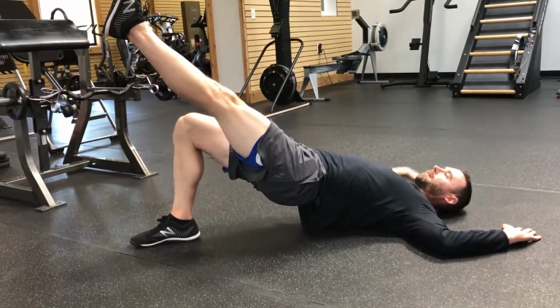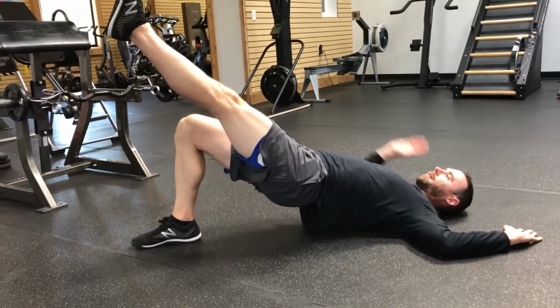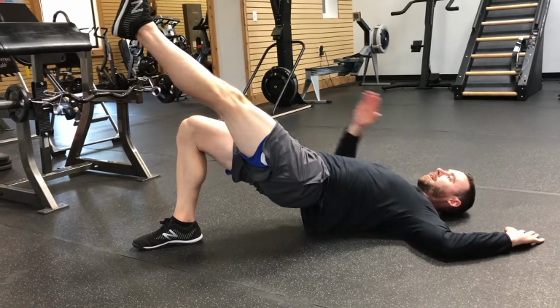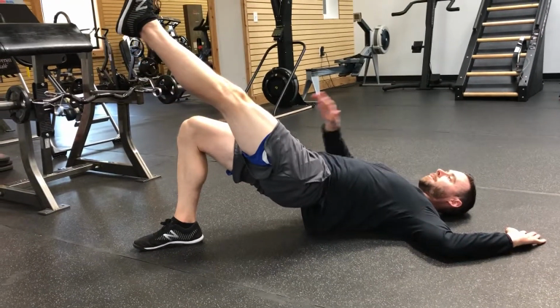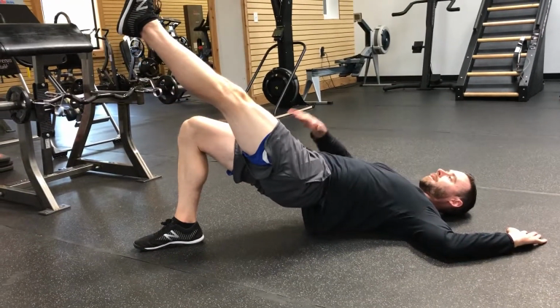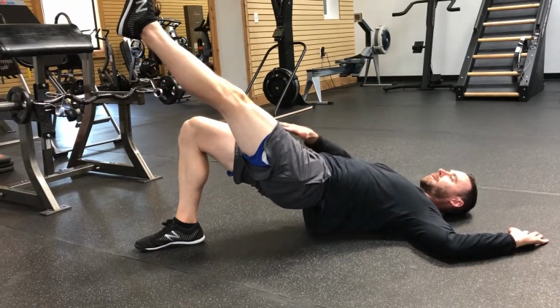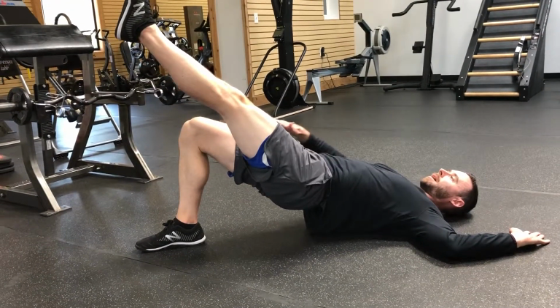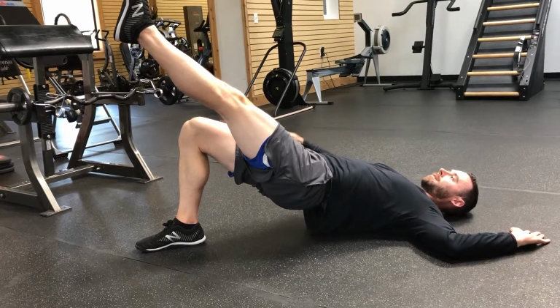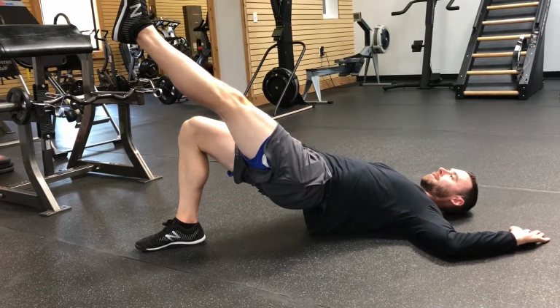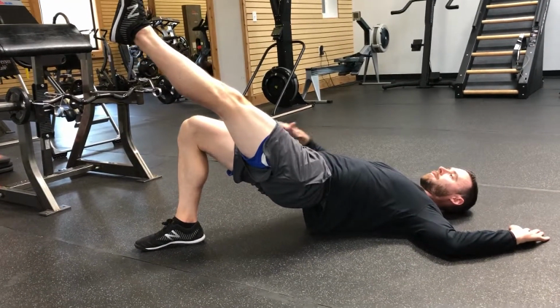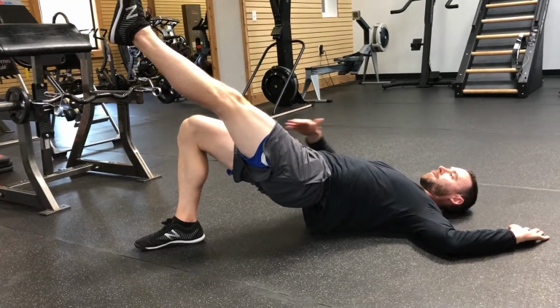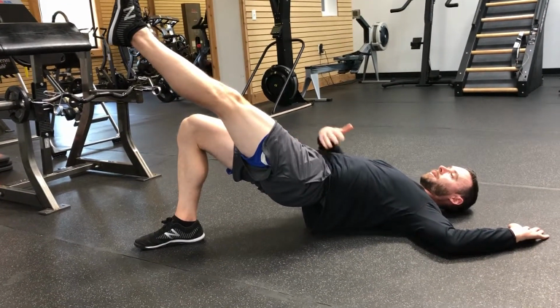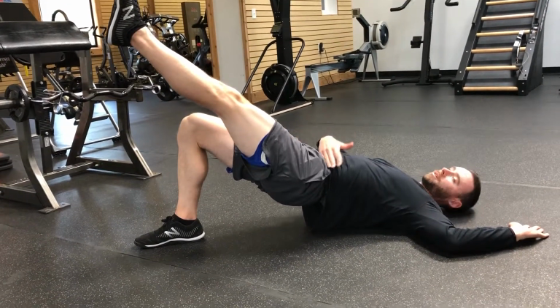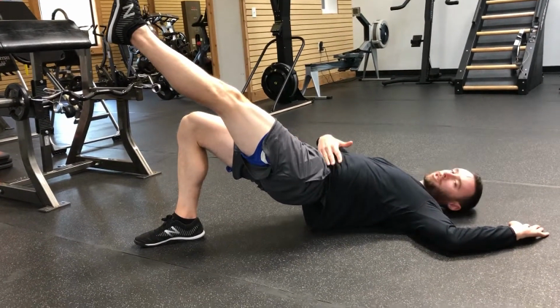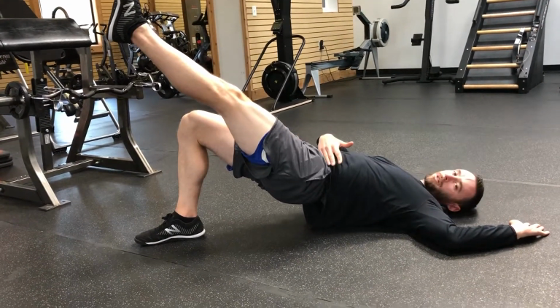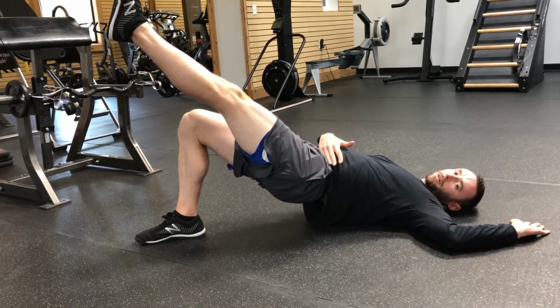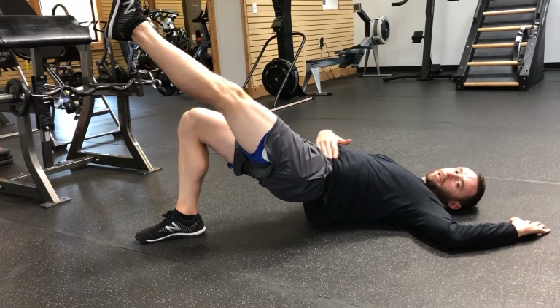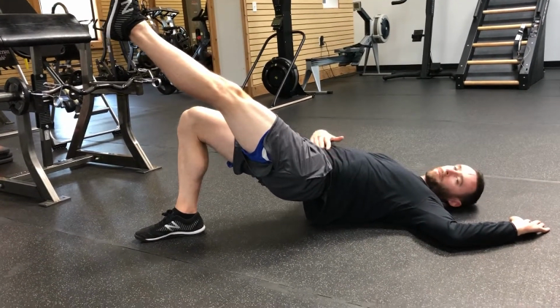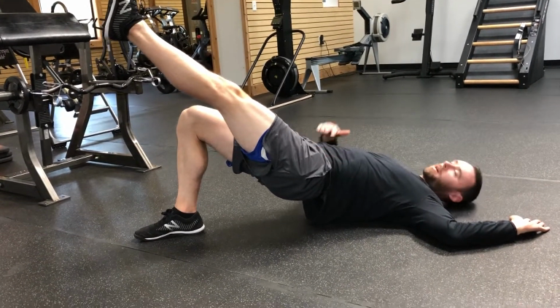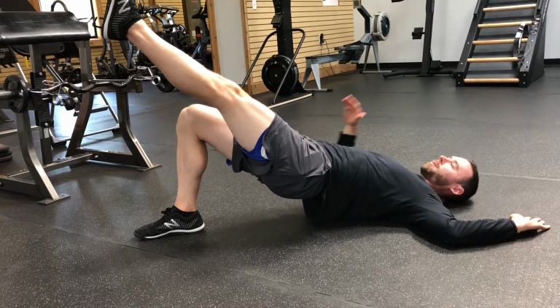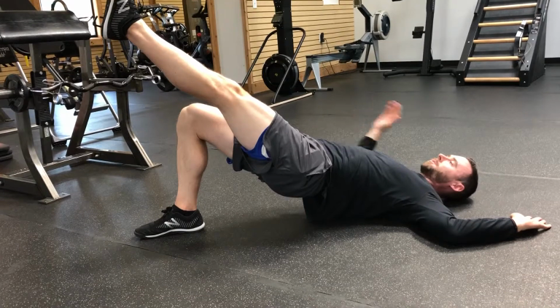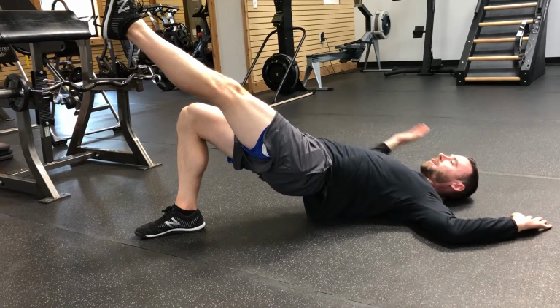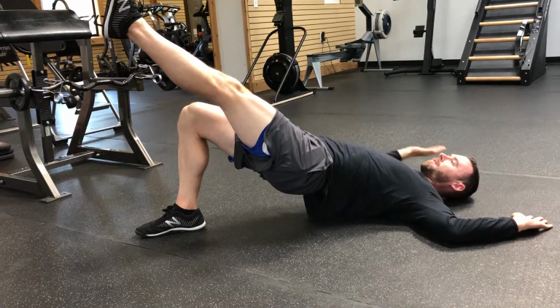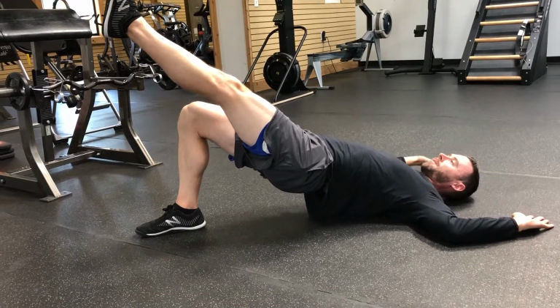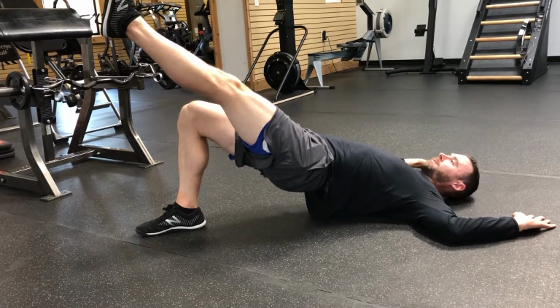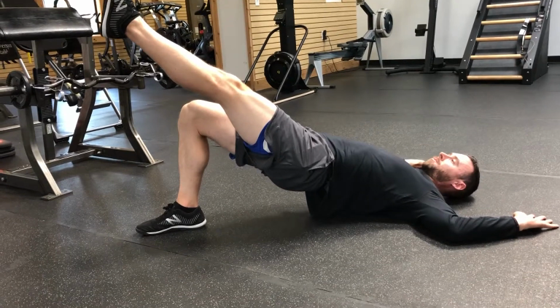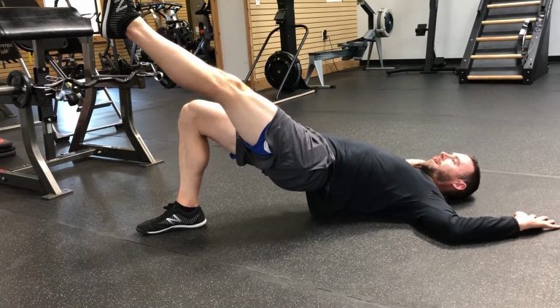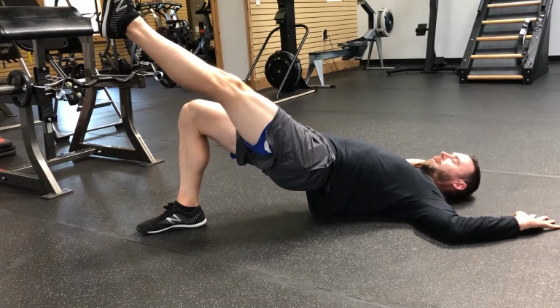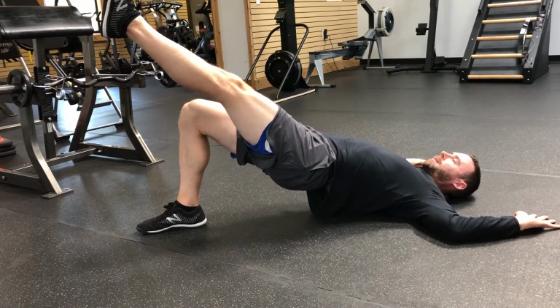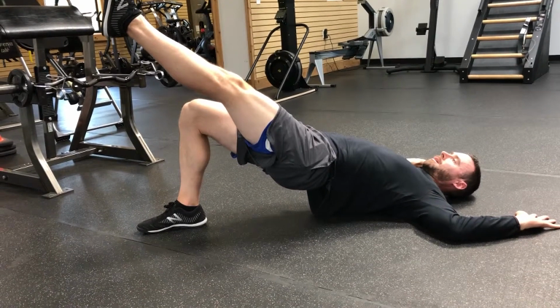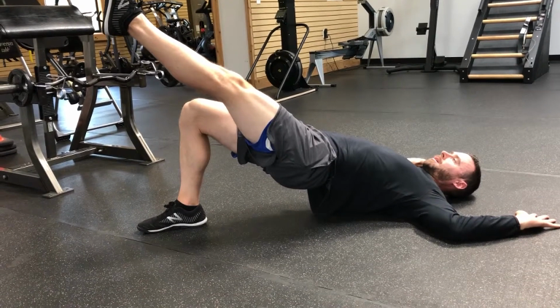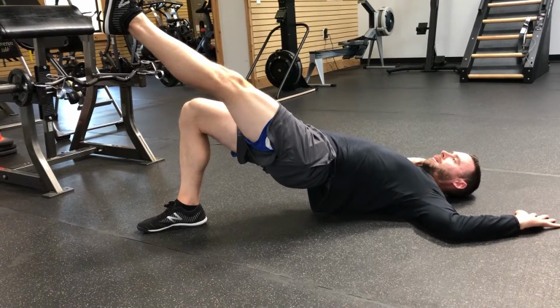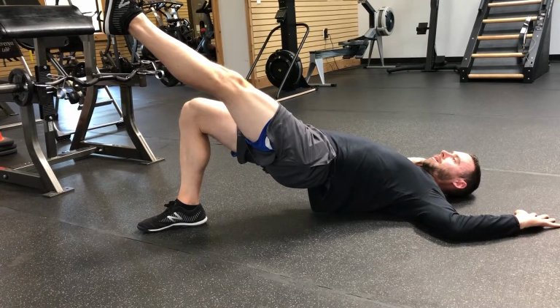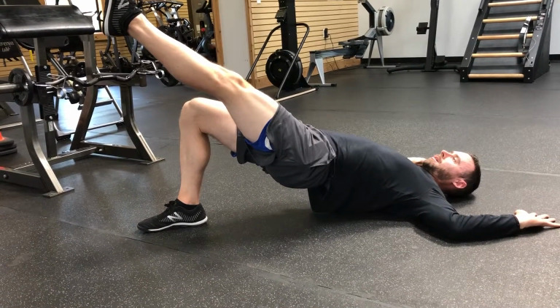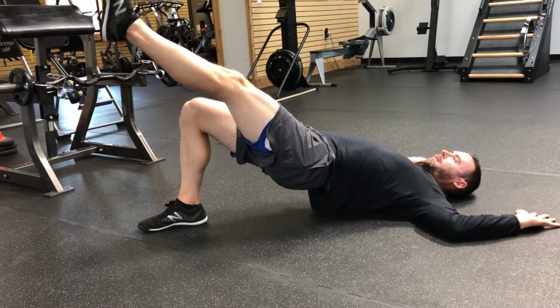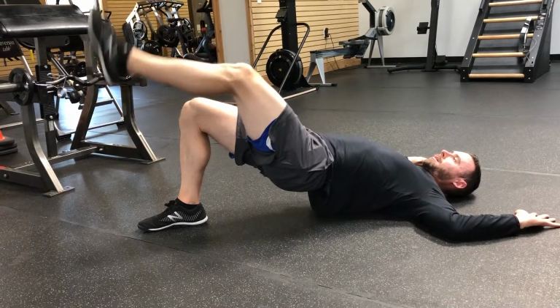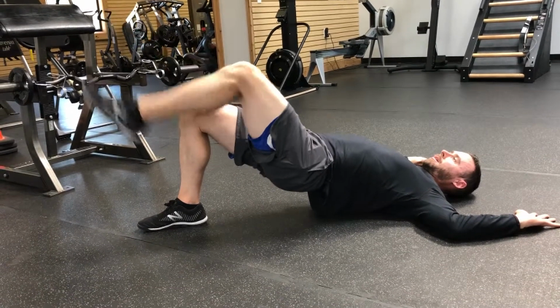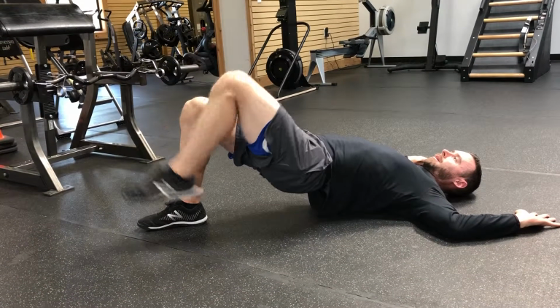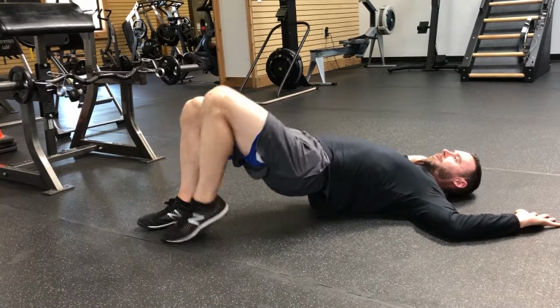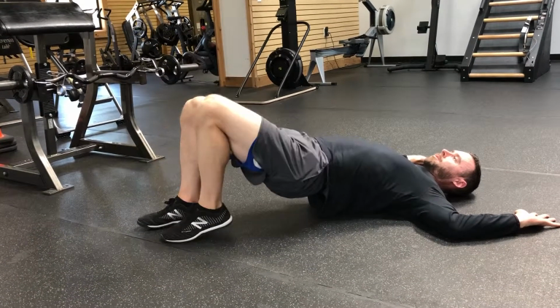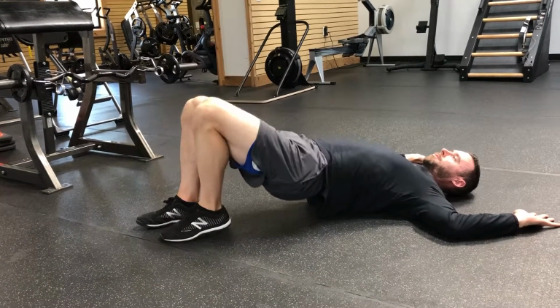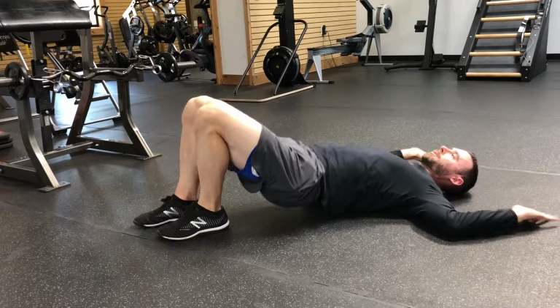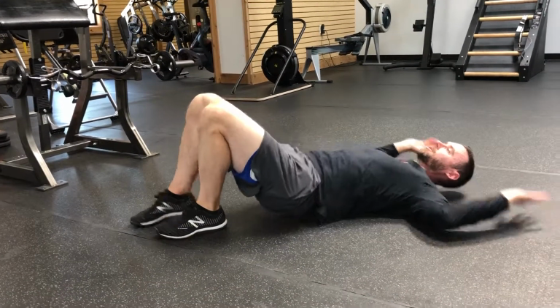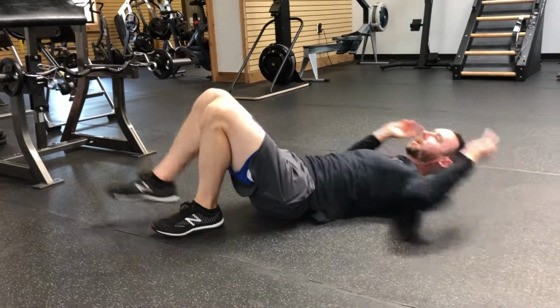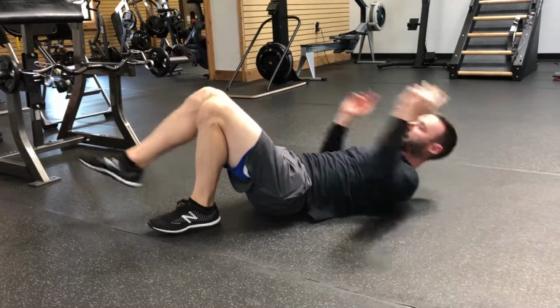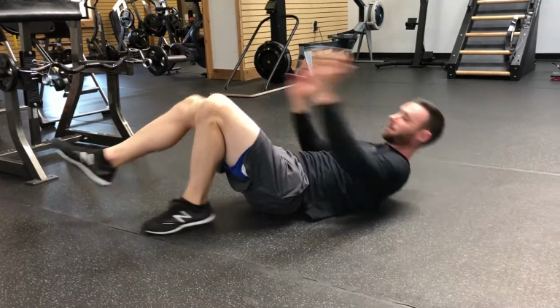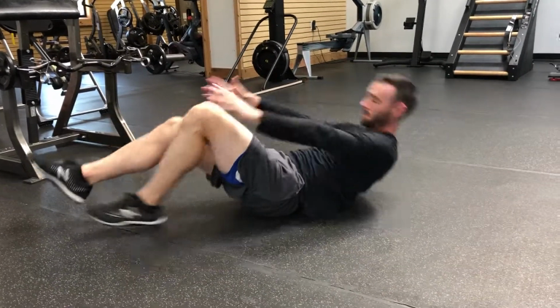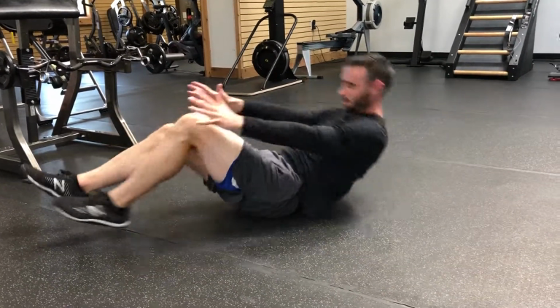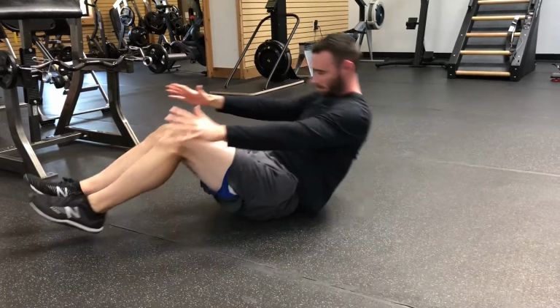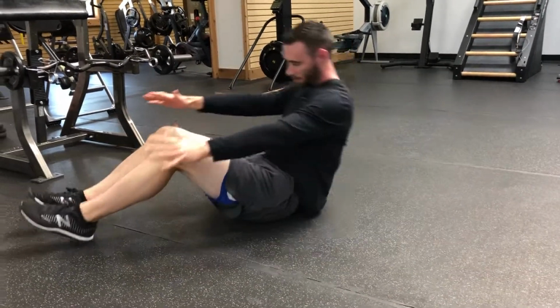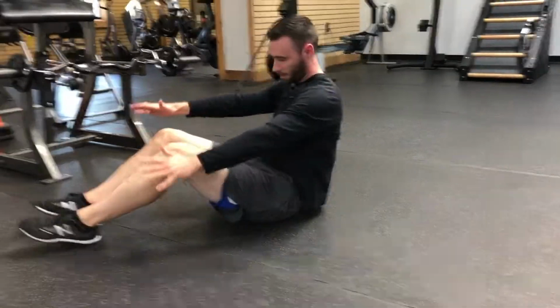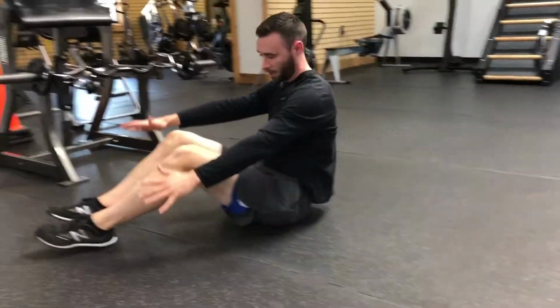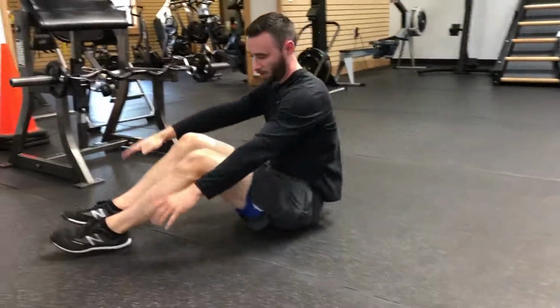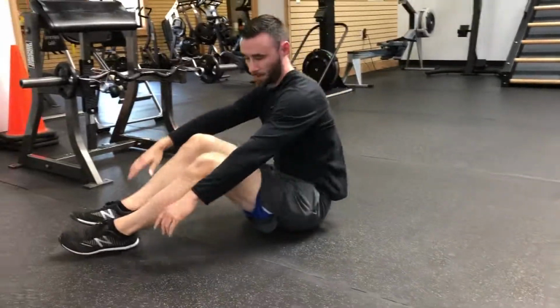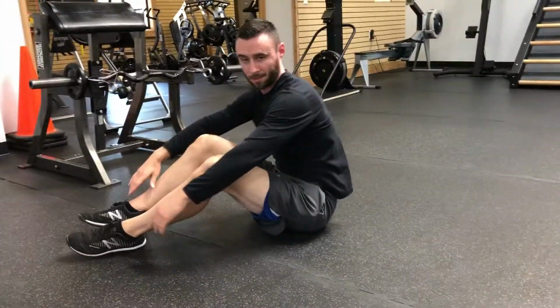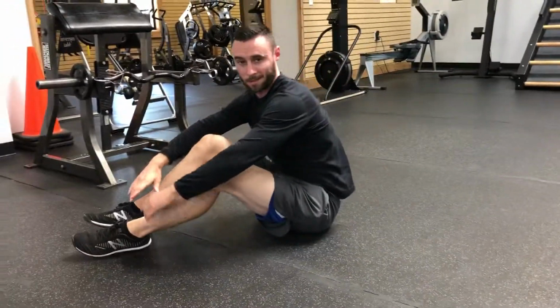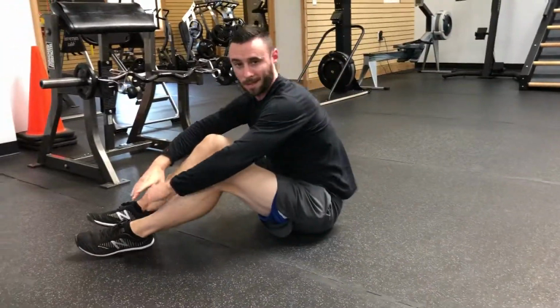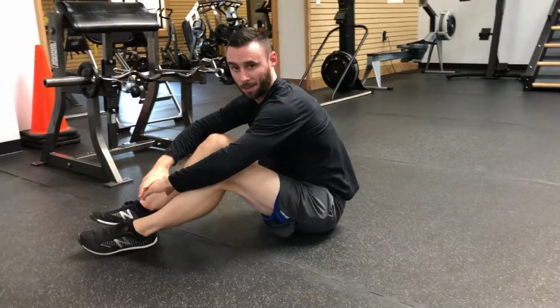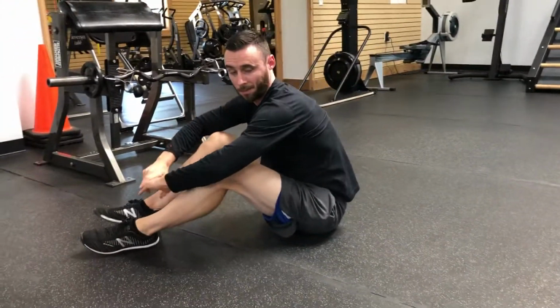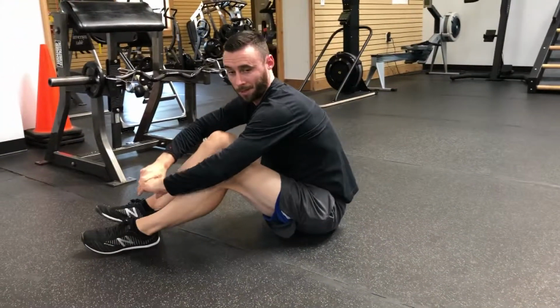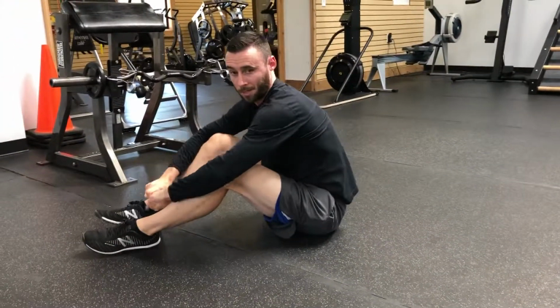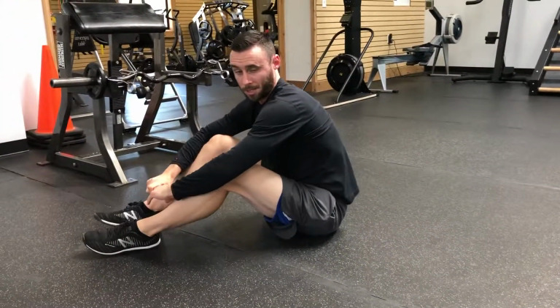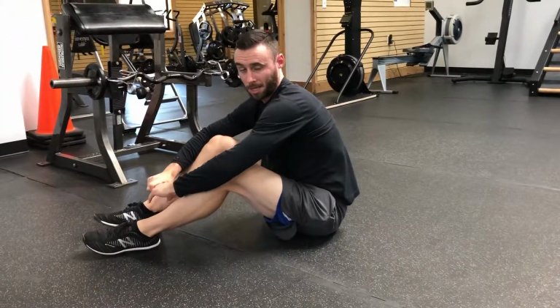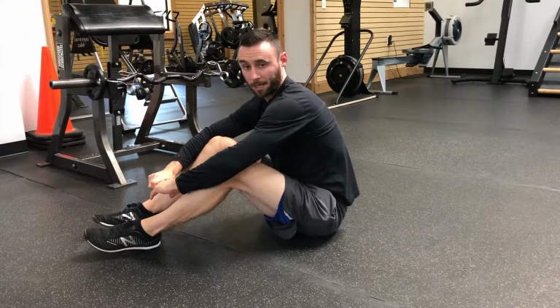Keeping the thighs level with each other, keep the hips level as well. Then you would switch sides, prescribing the amount of time on each leg.